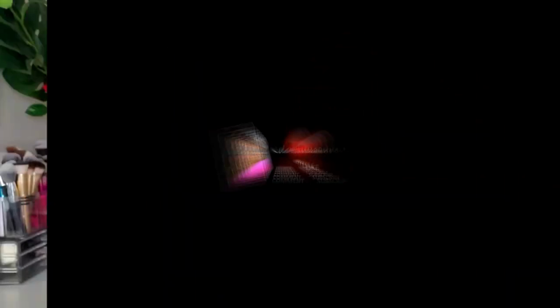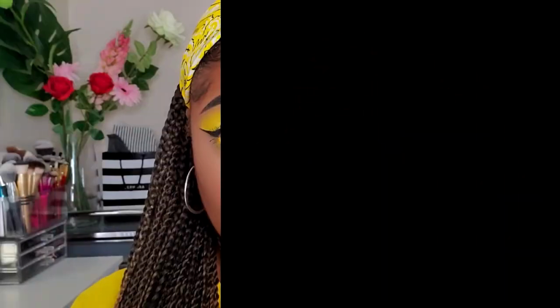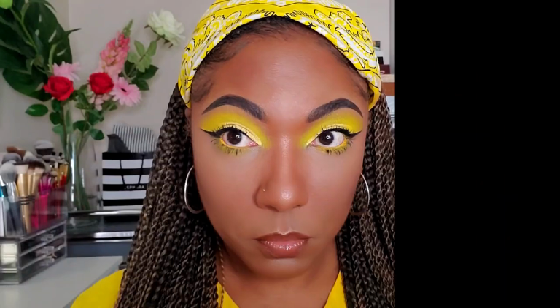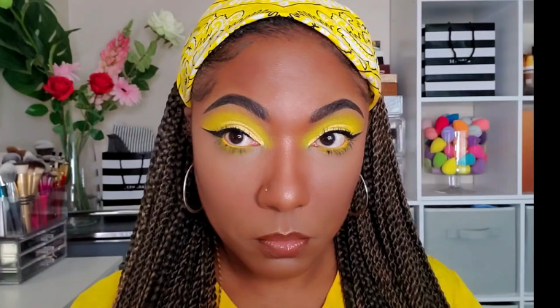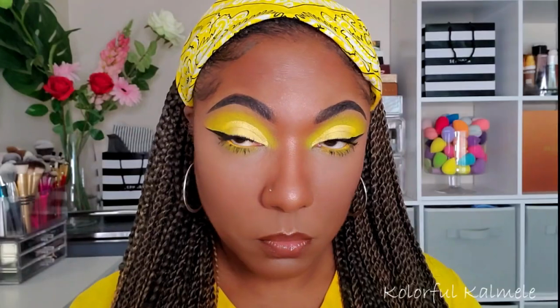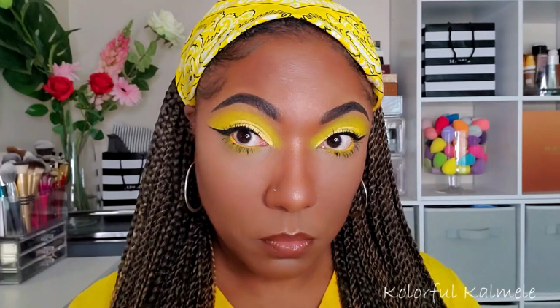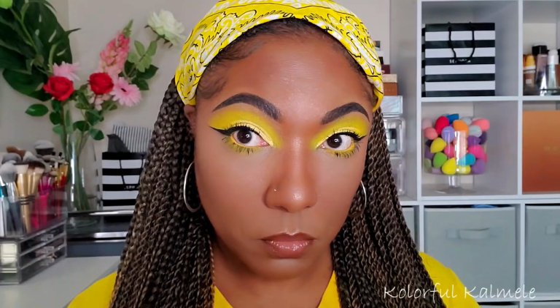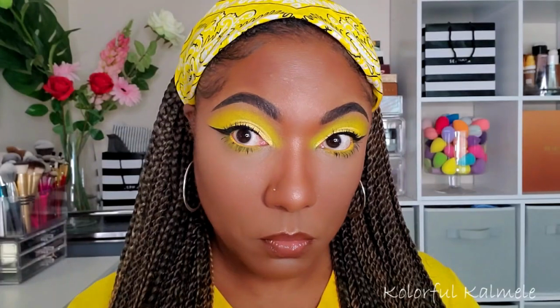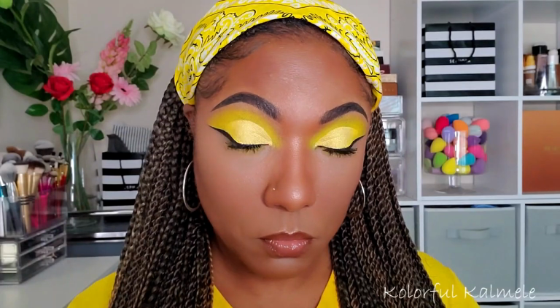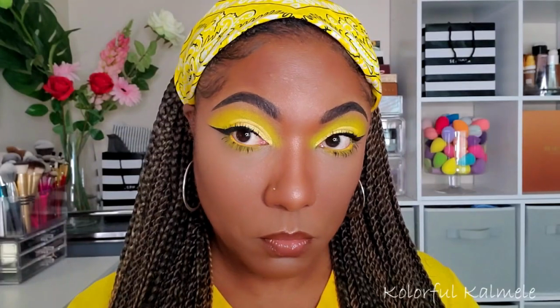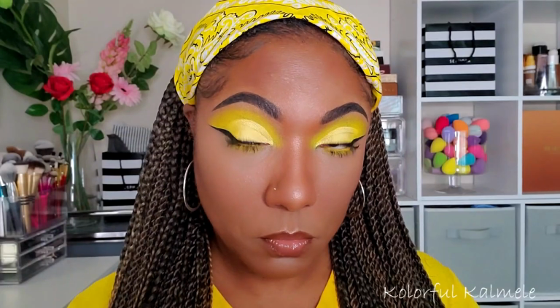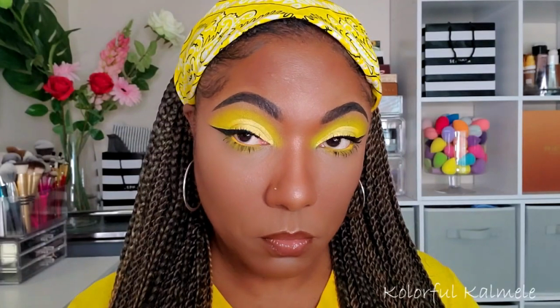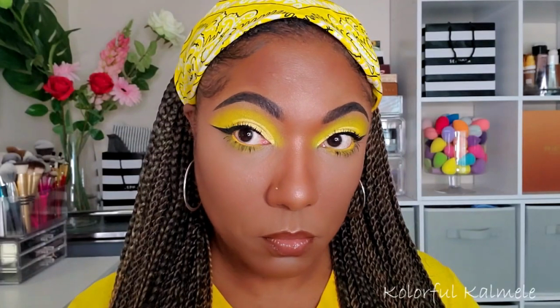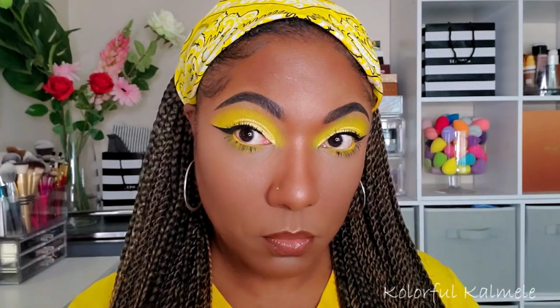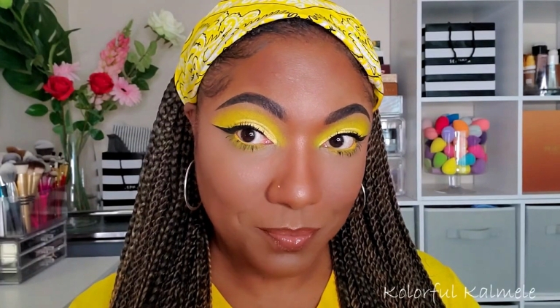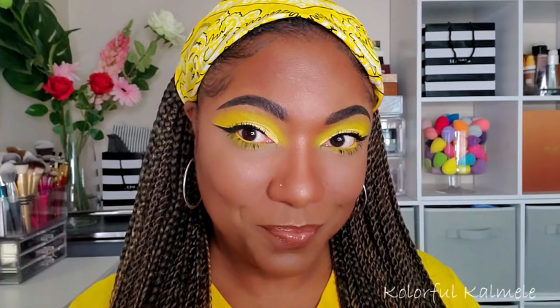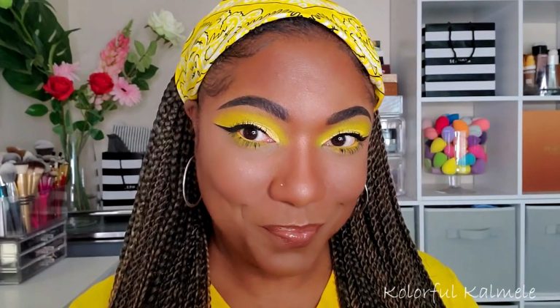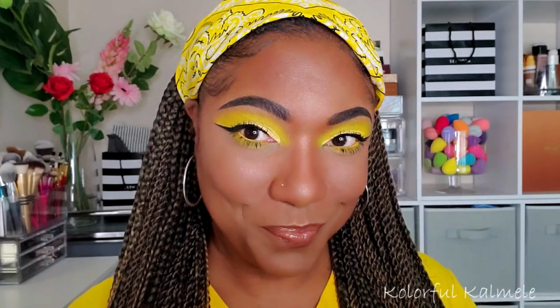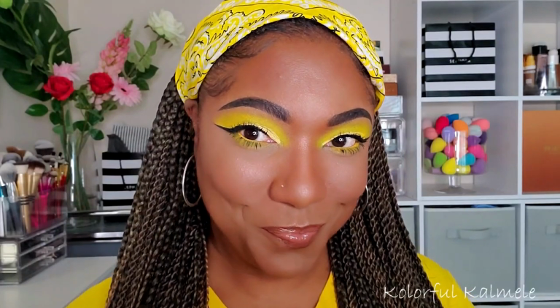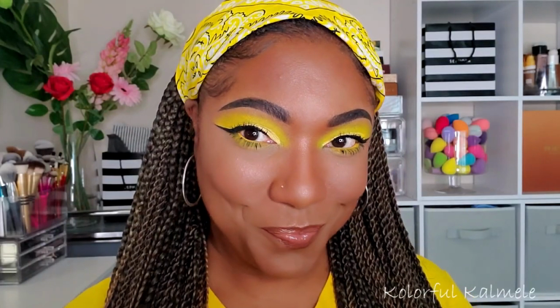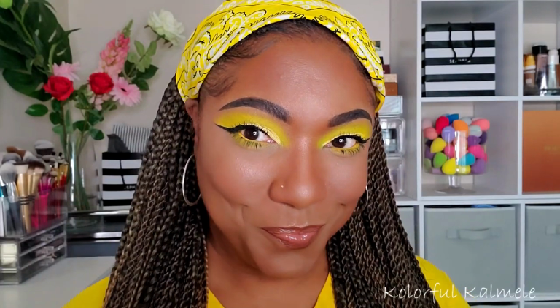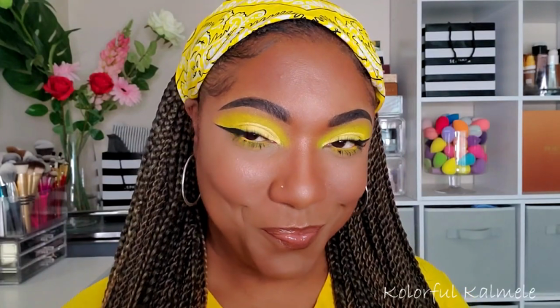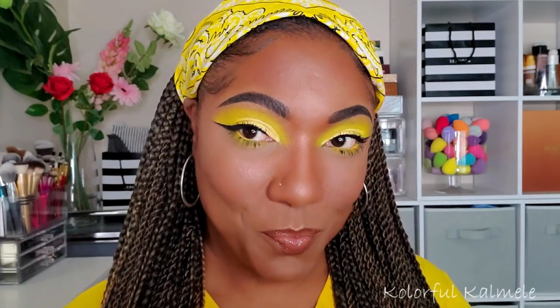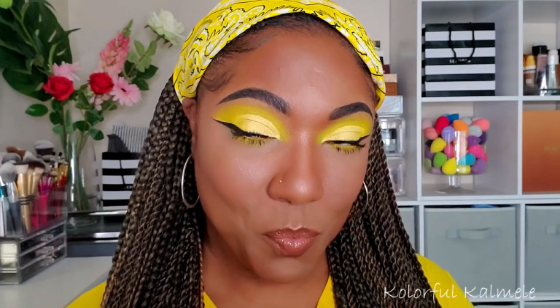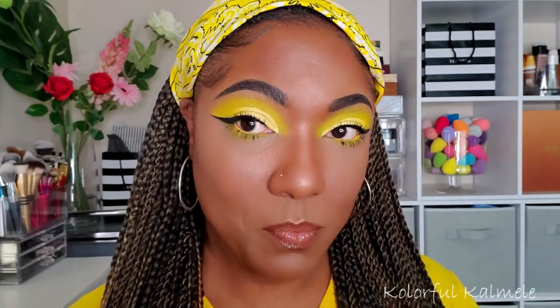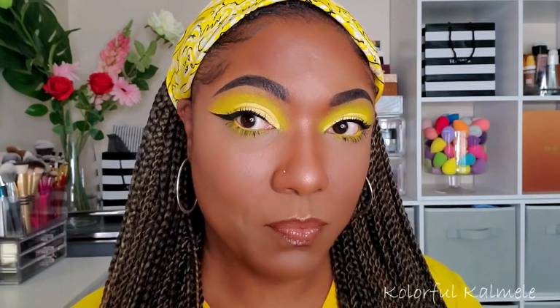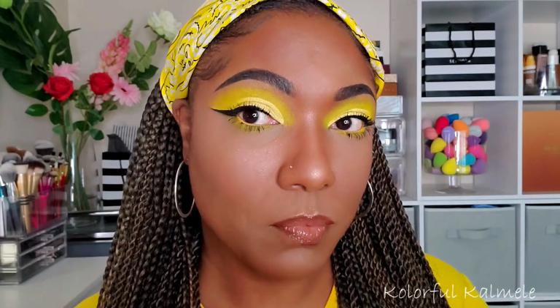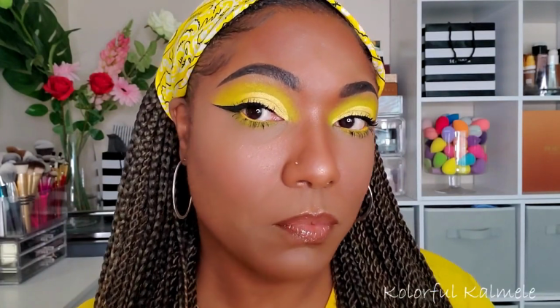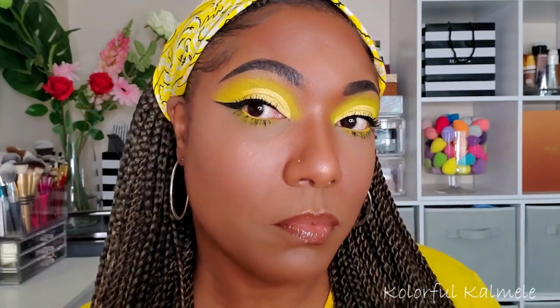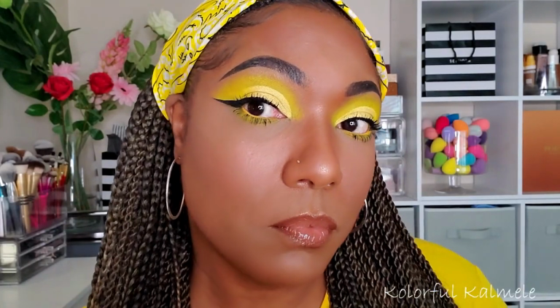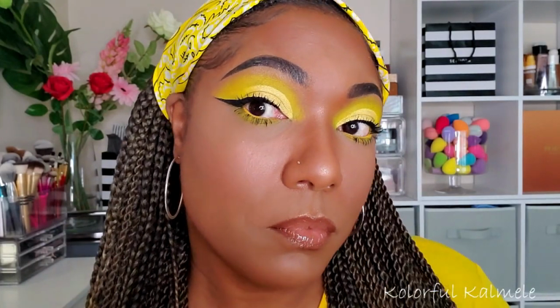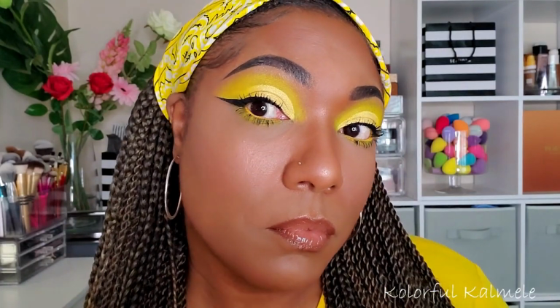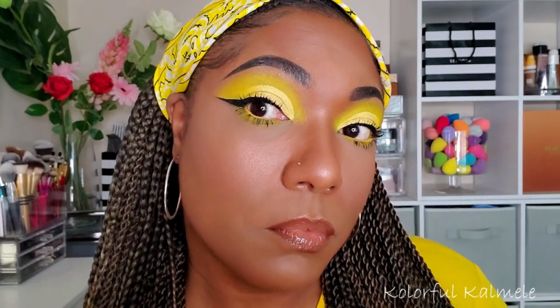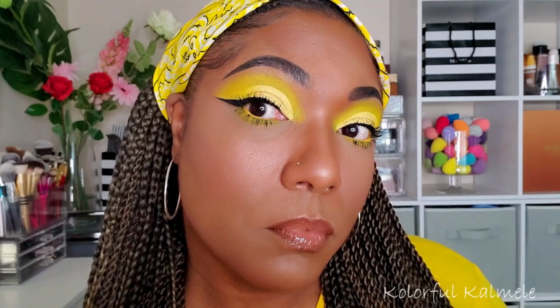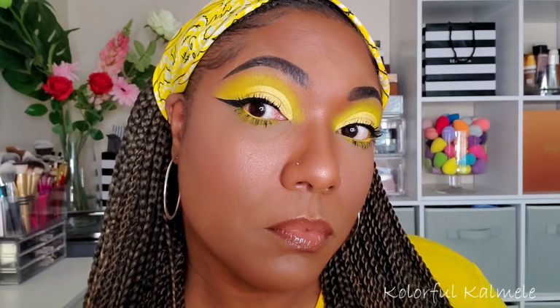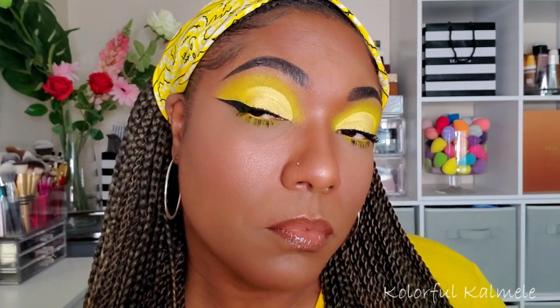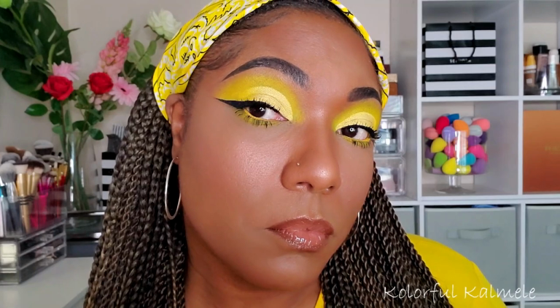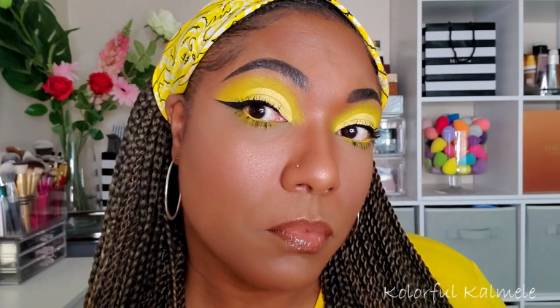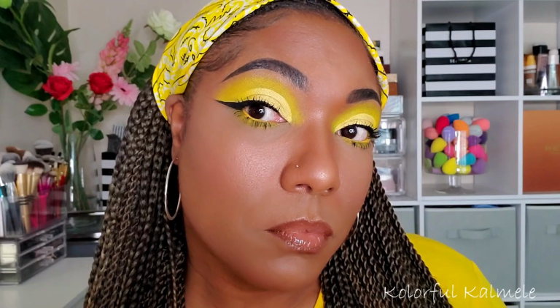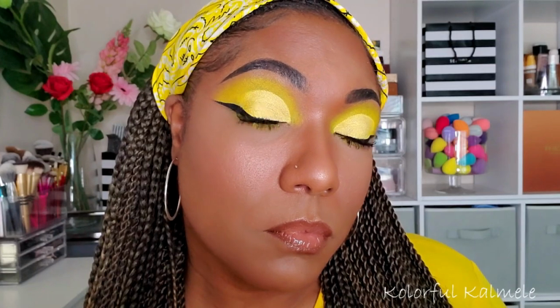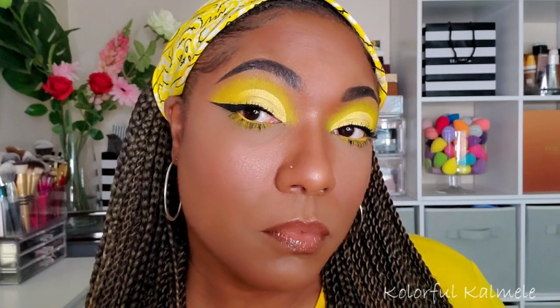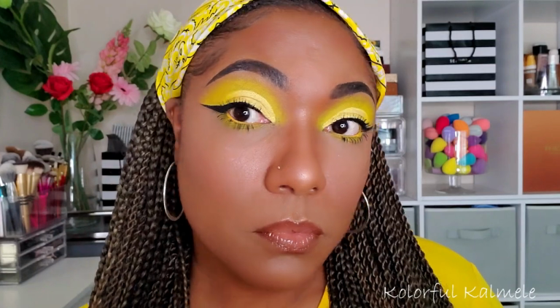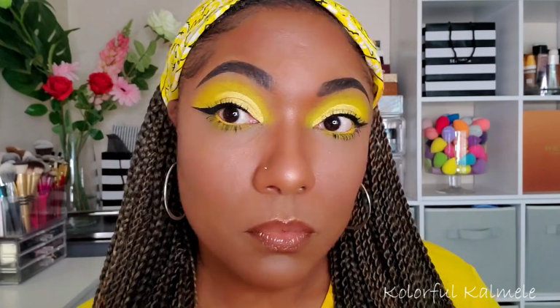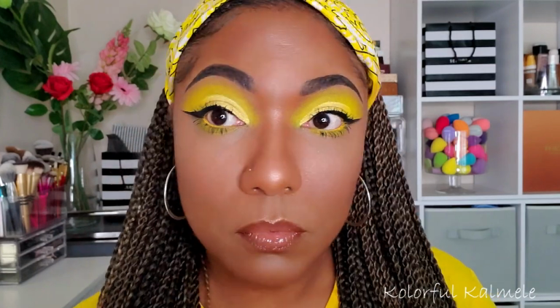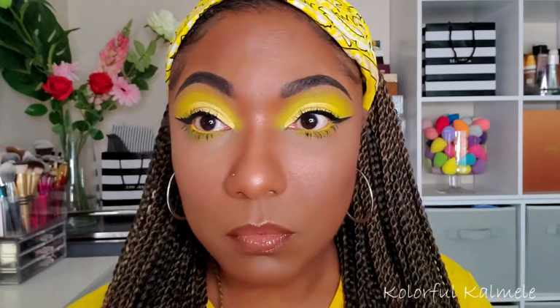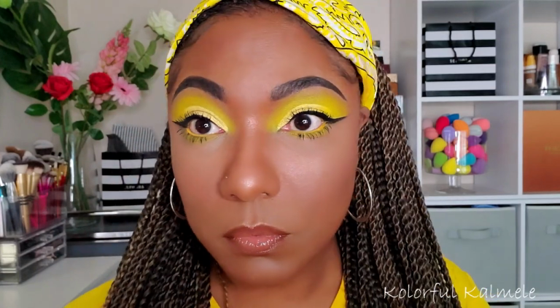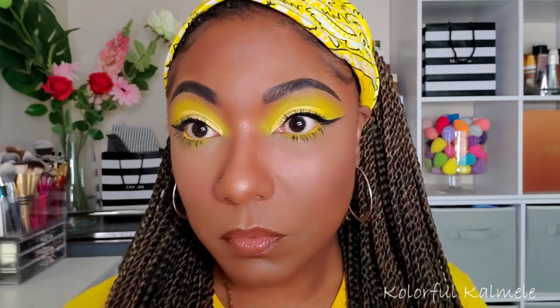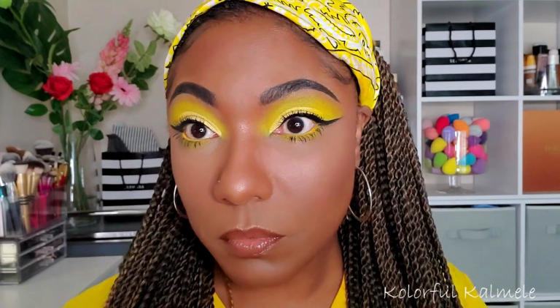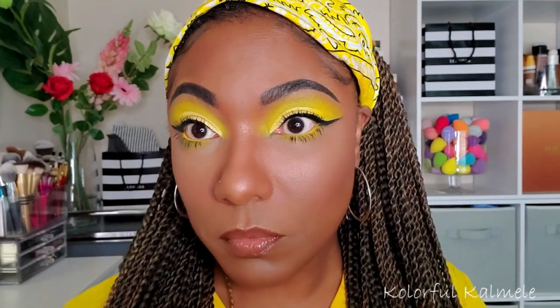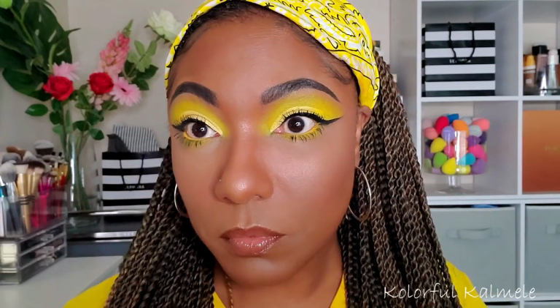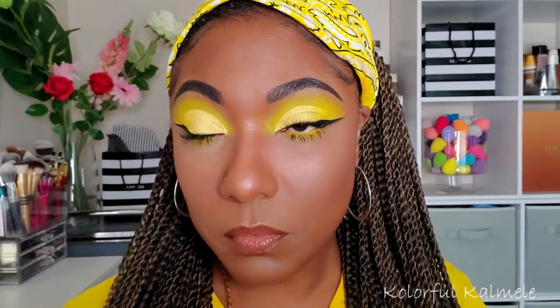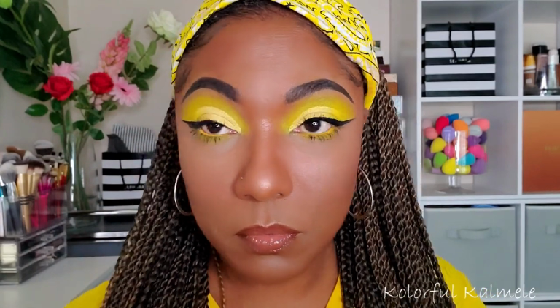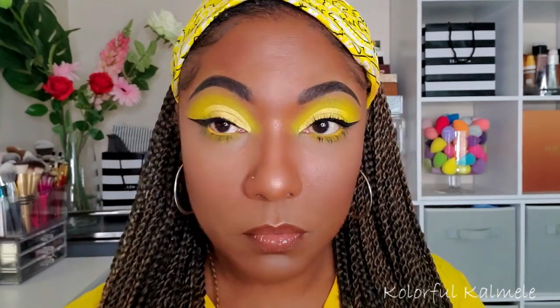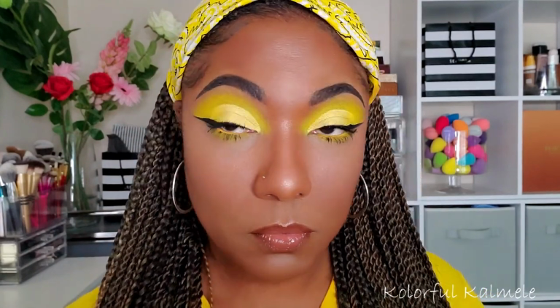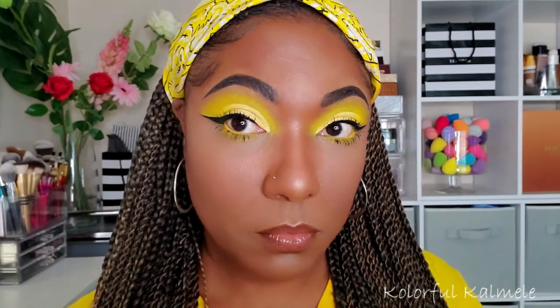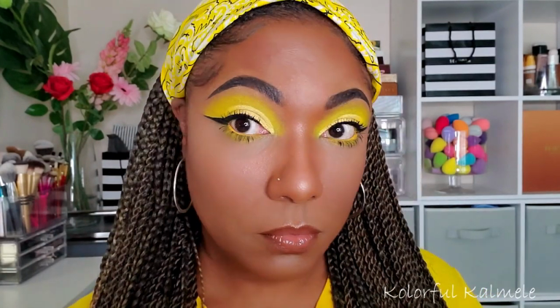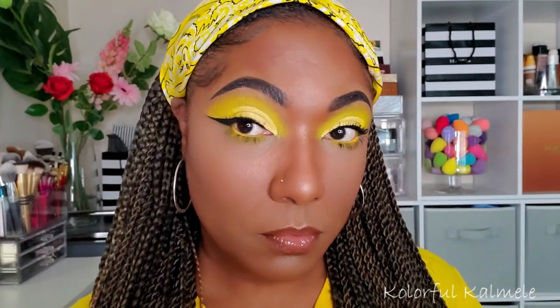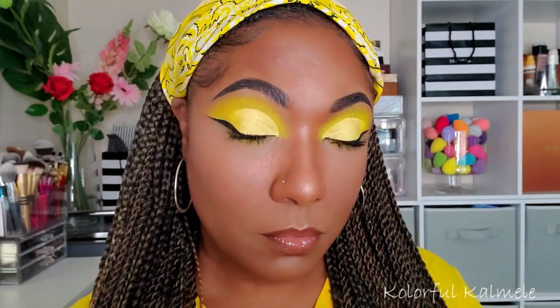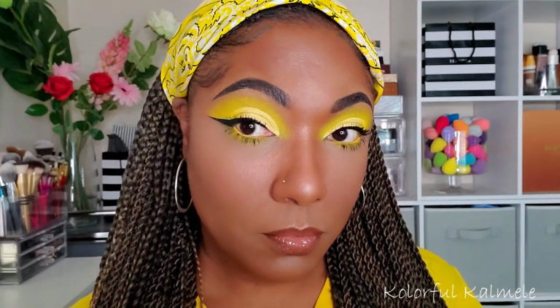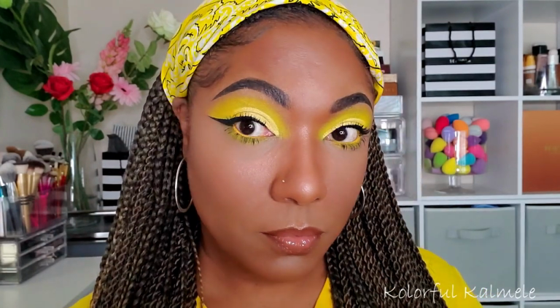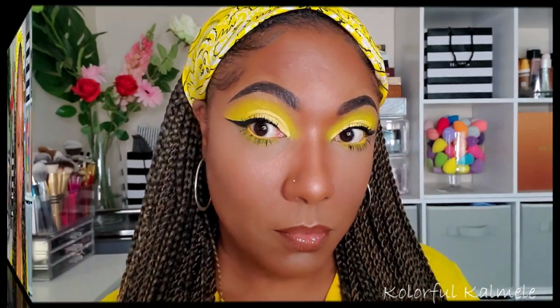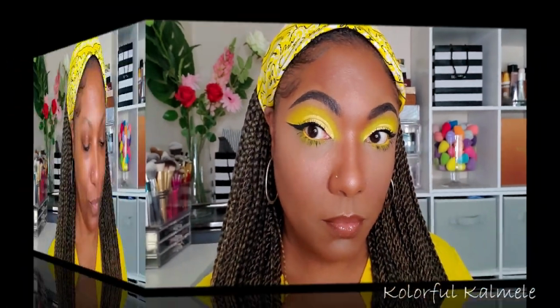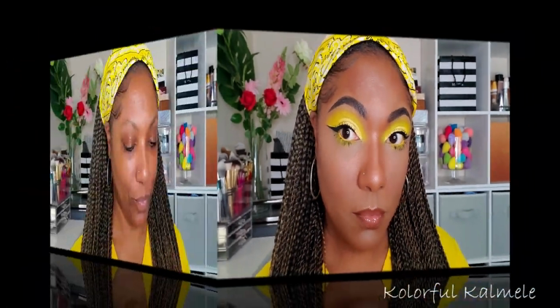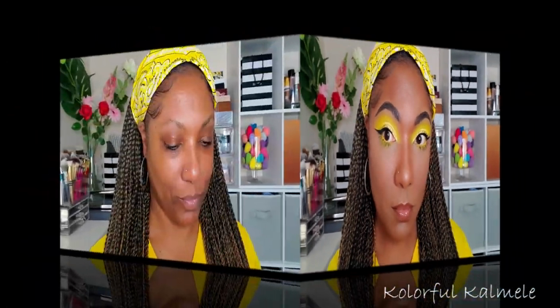Hi guys, welcome back. Today we're doing a yellow eye look, so let's just jump right in.